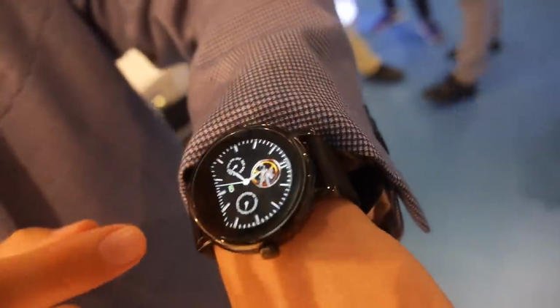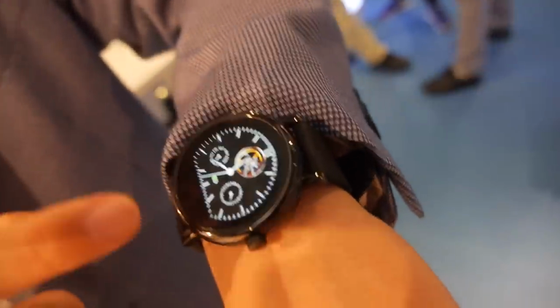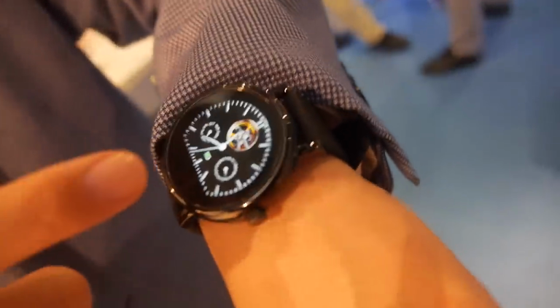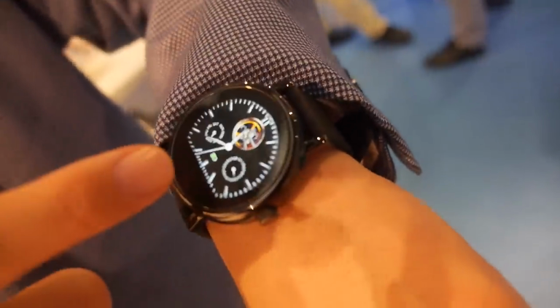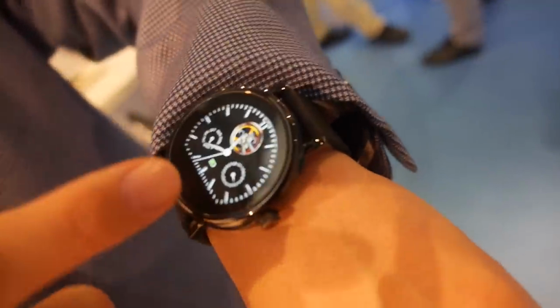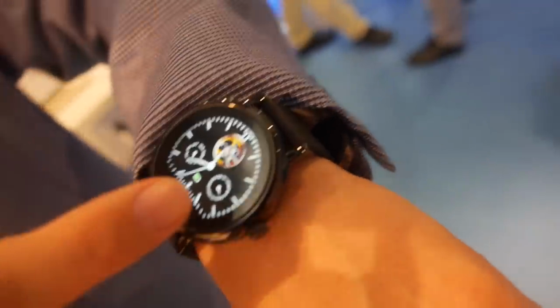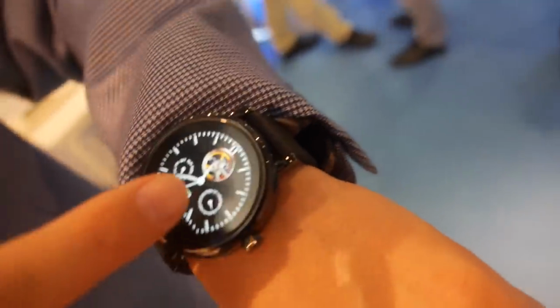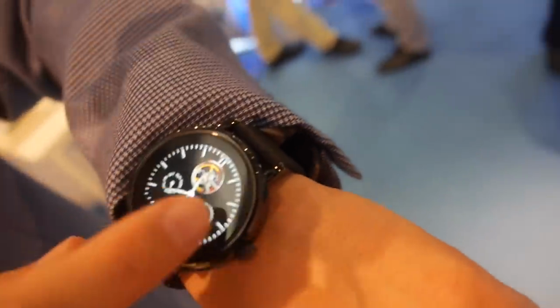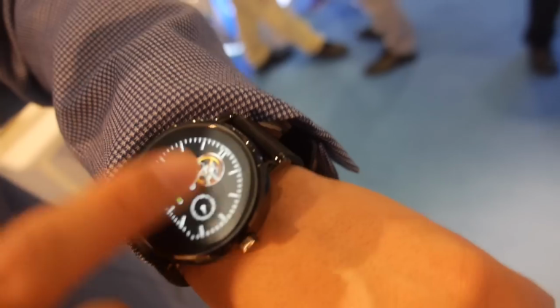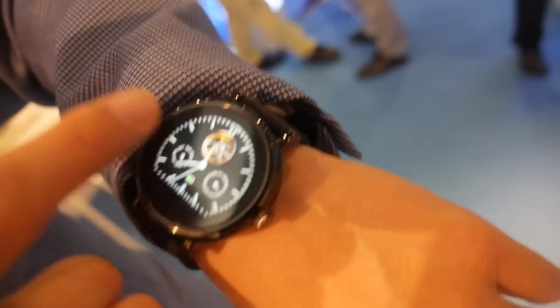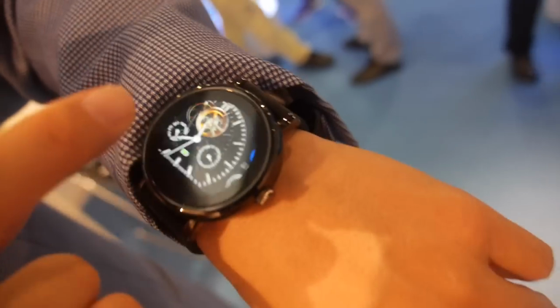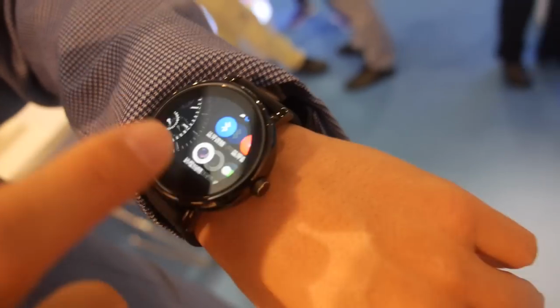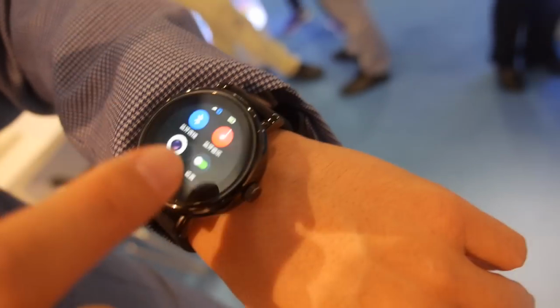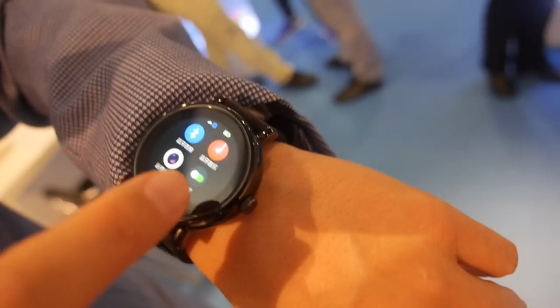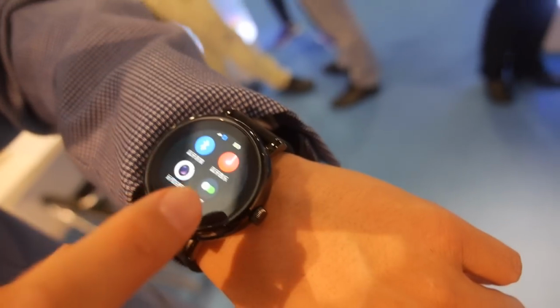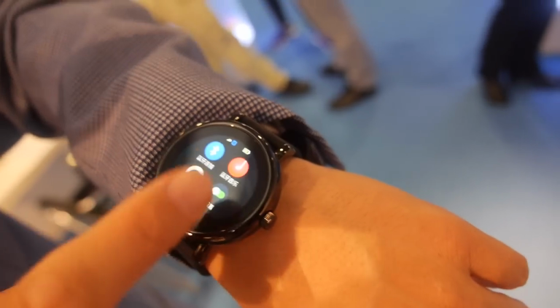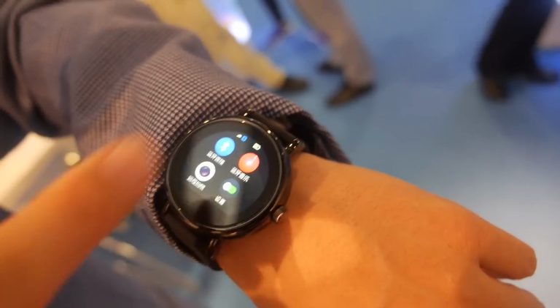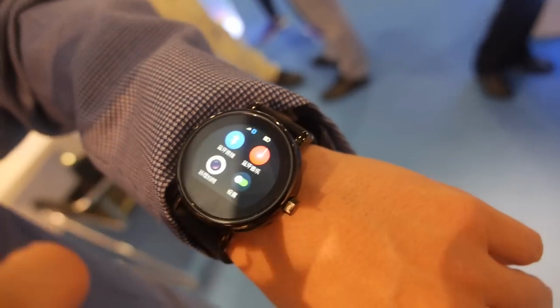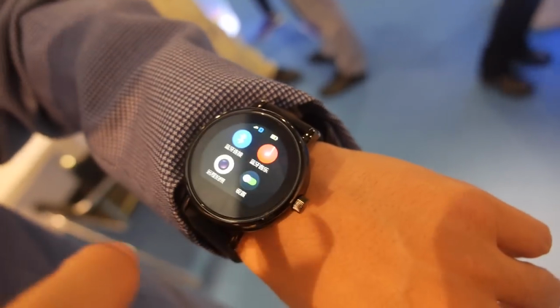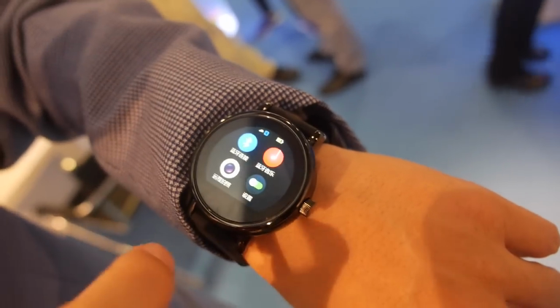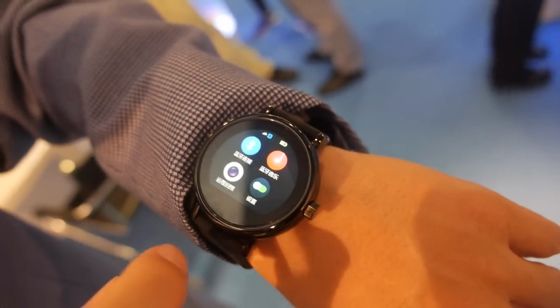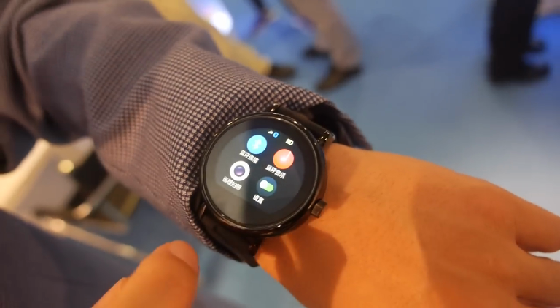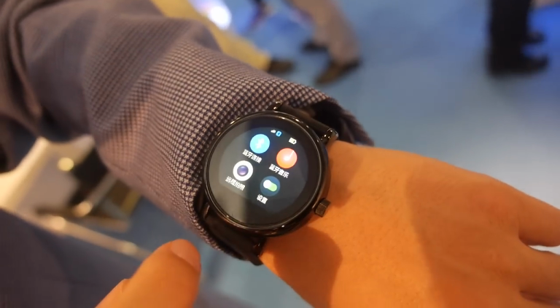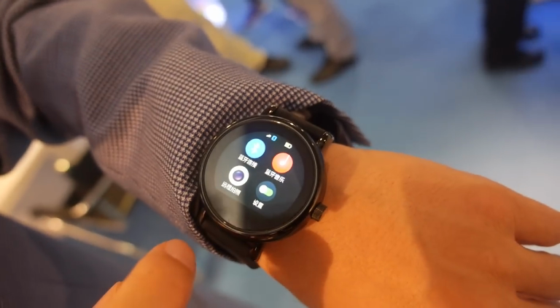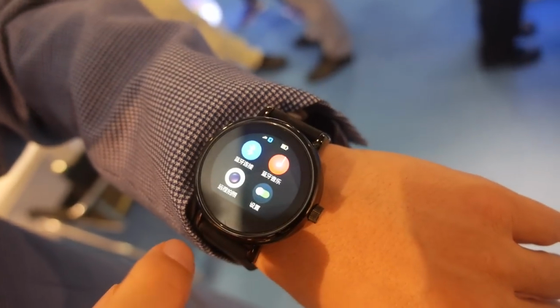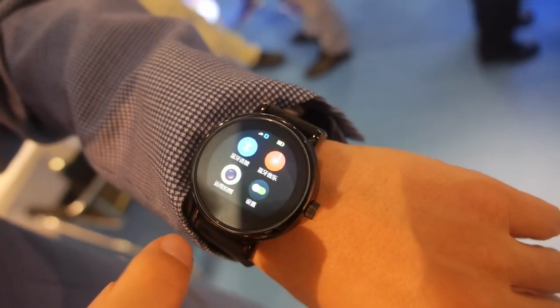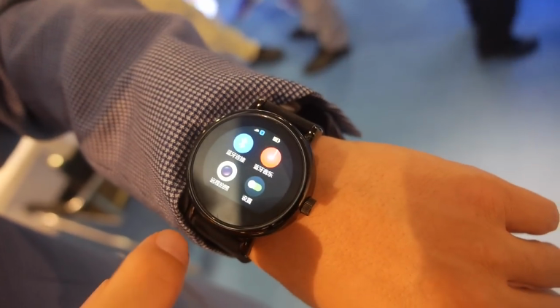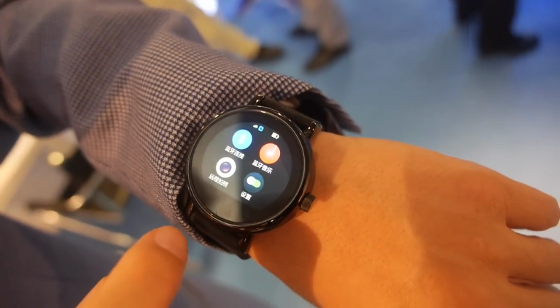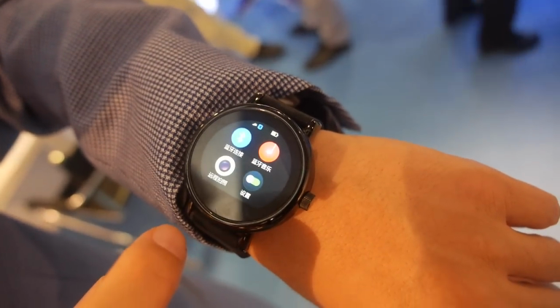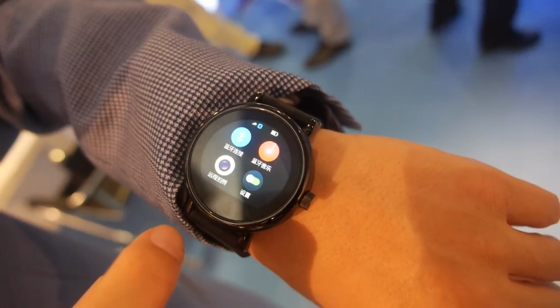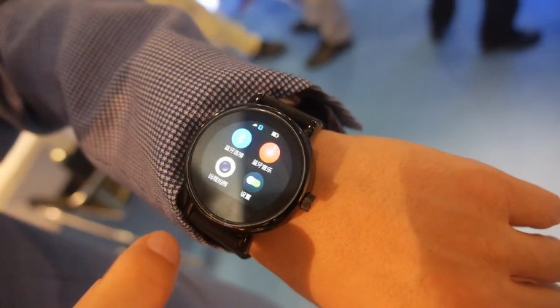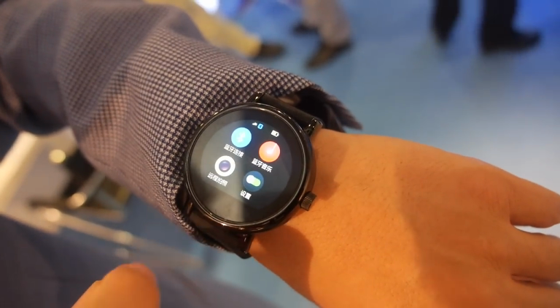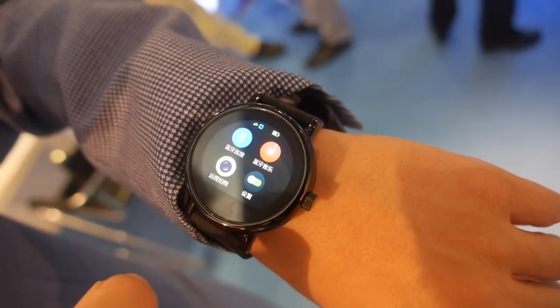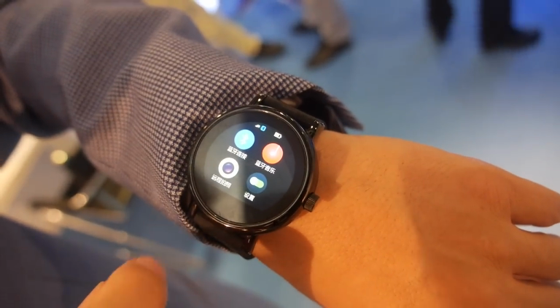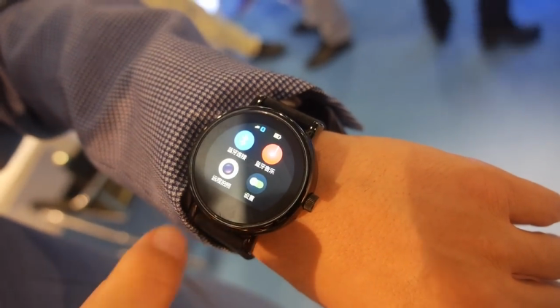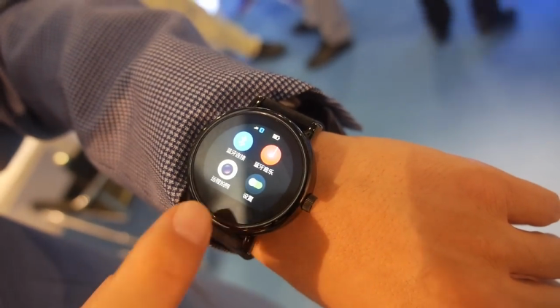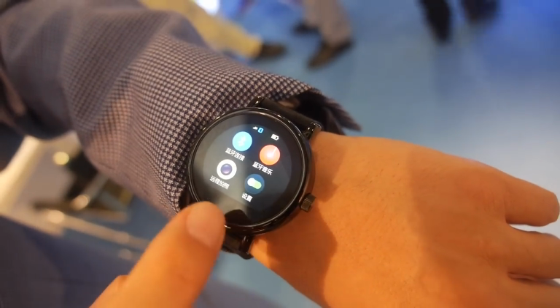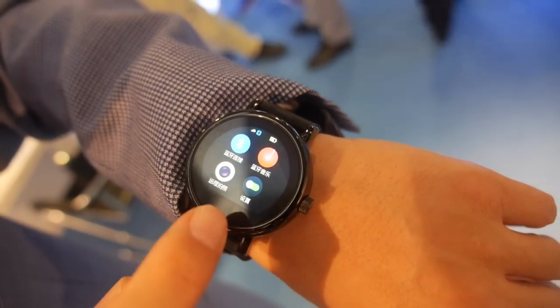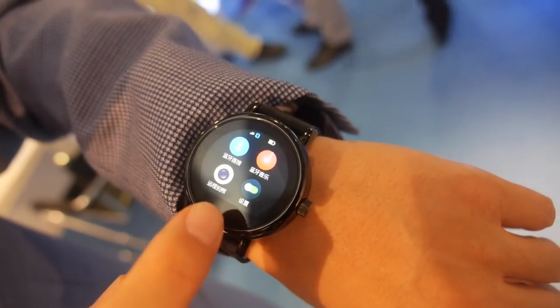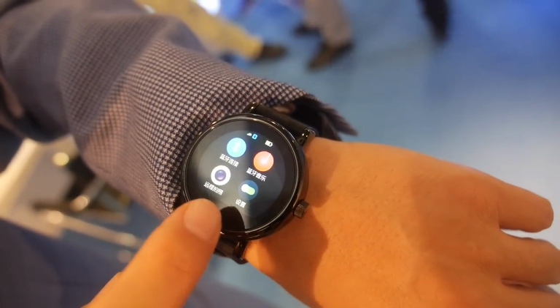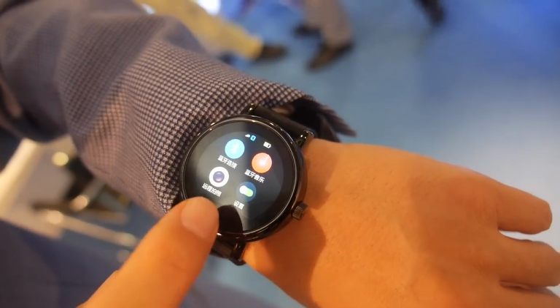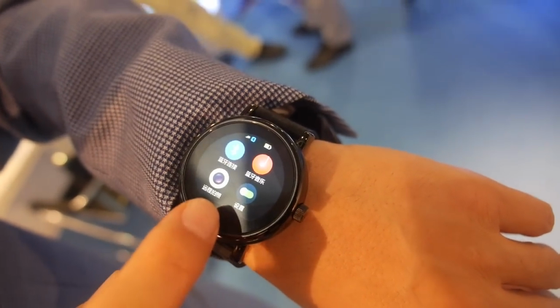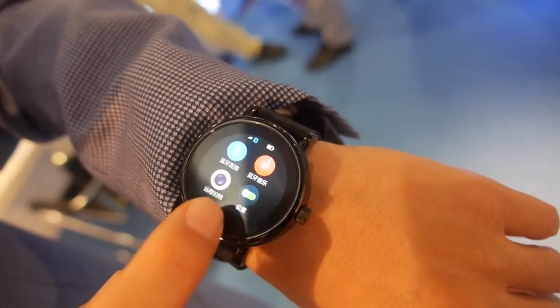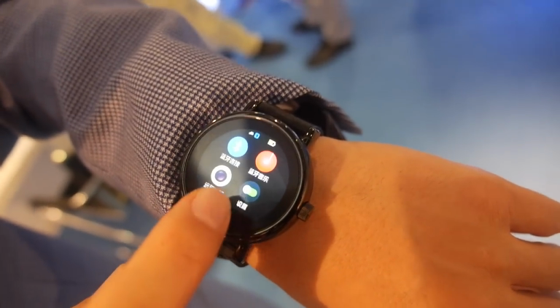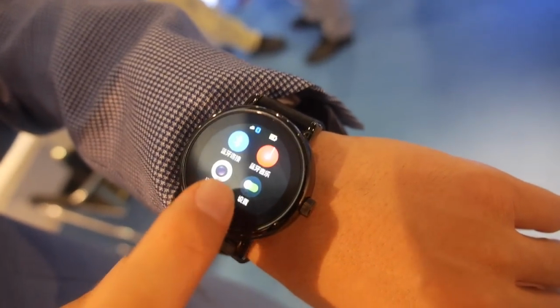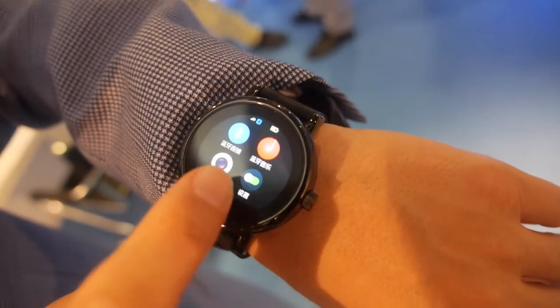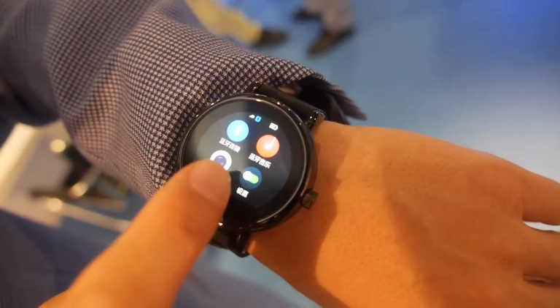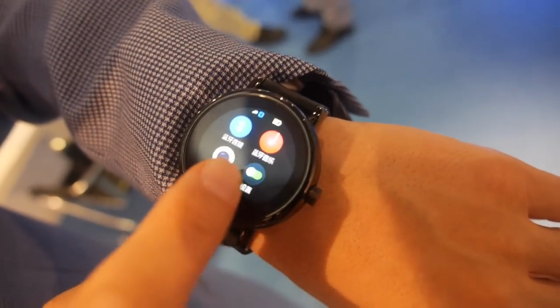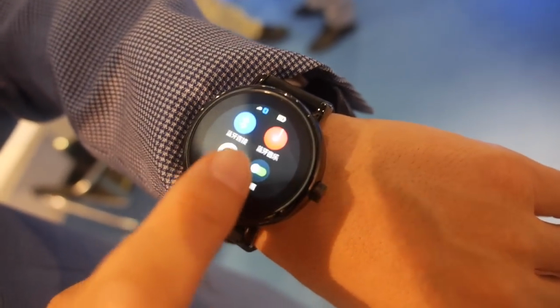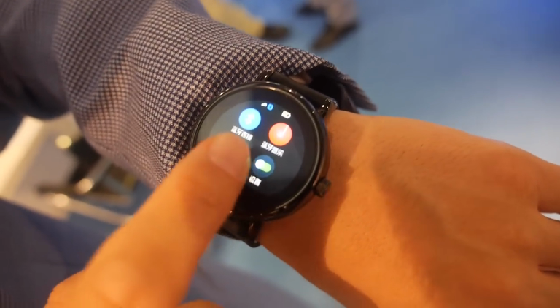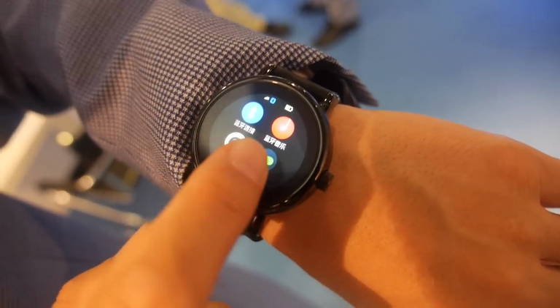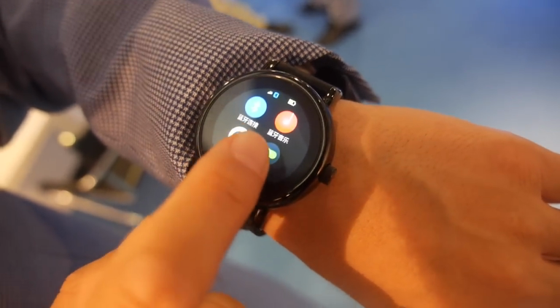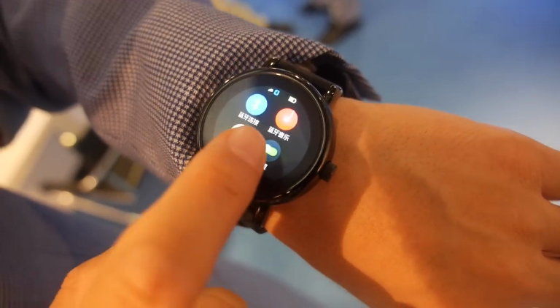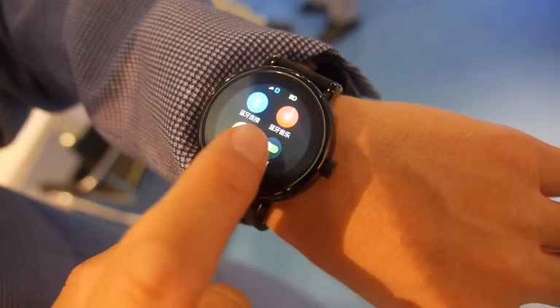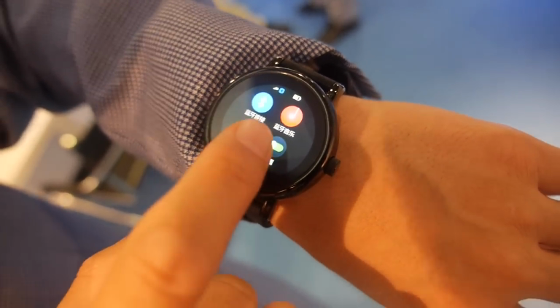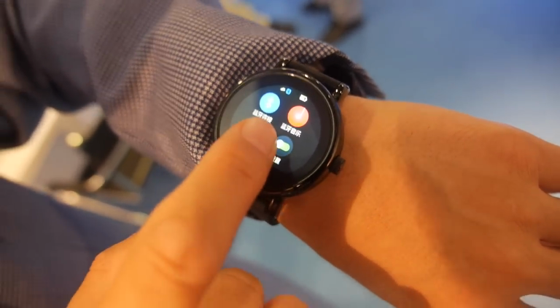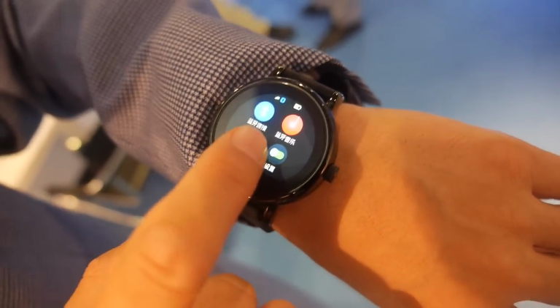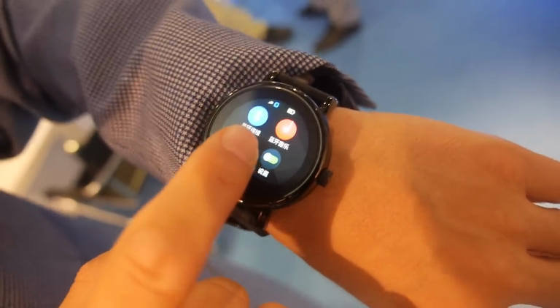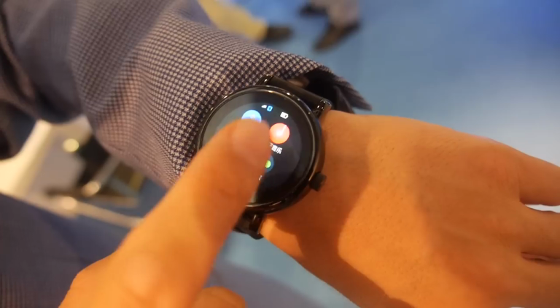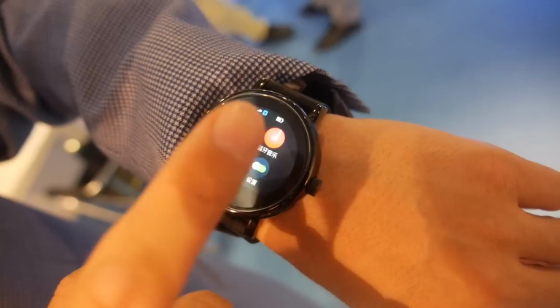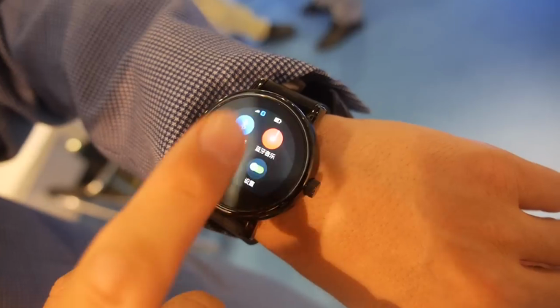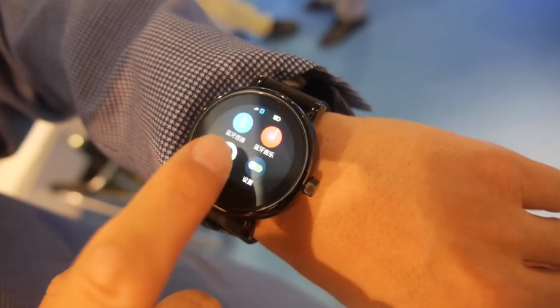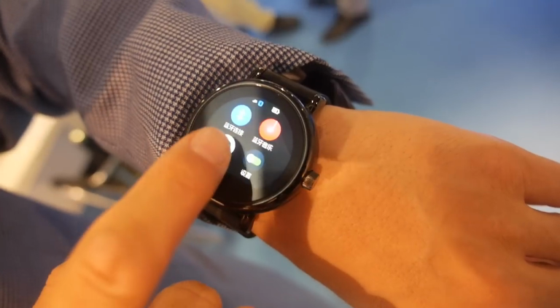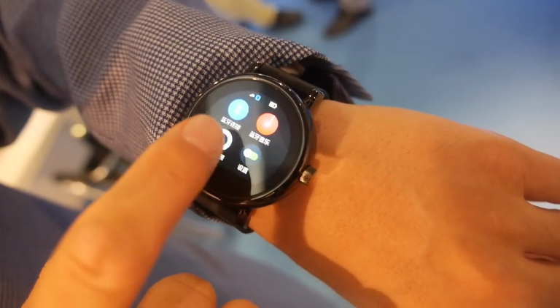Can you change the styles? Yeah. And it can connect to iPhone and Android? Yes.